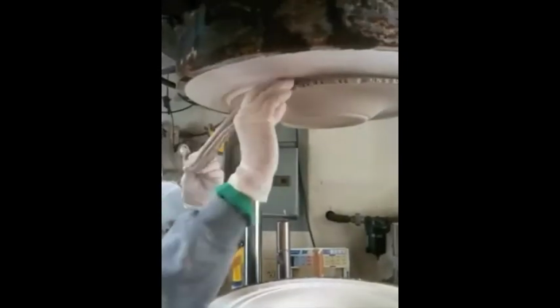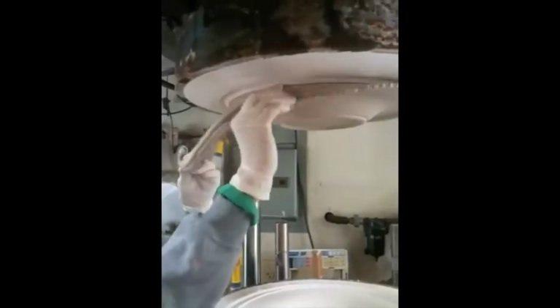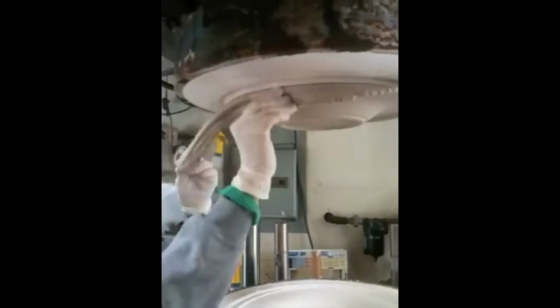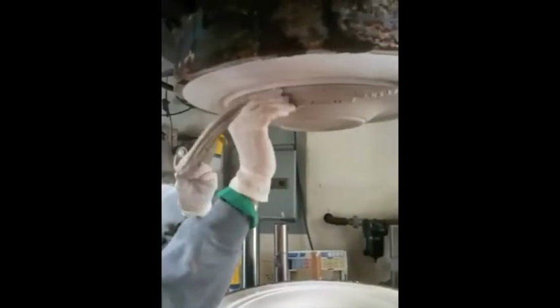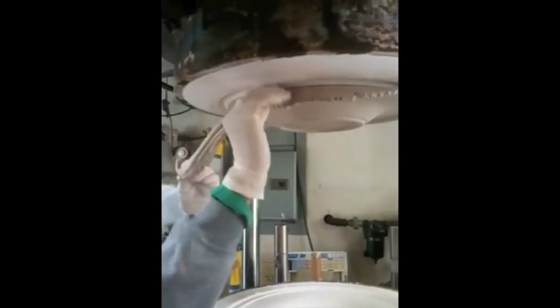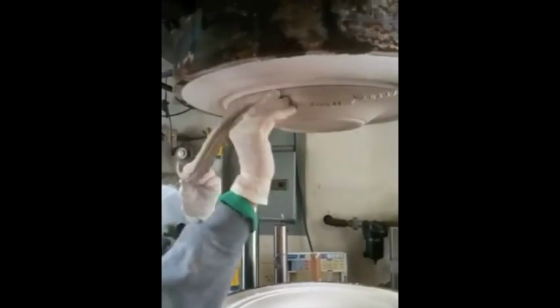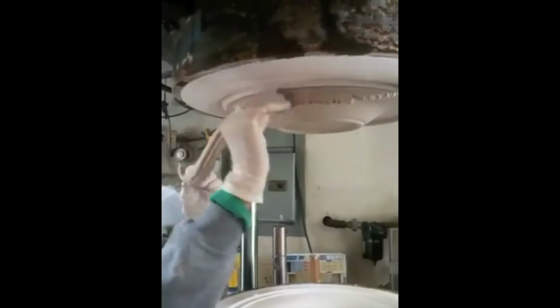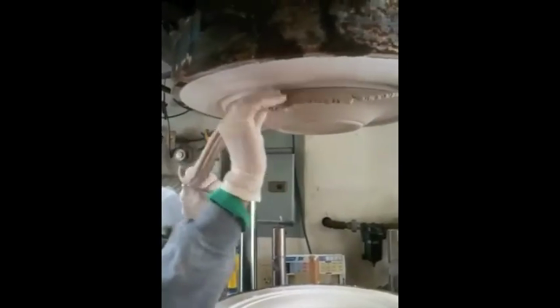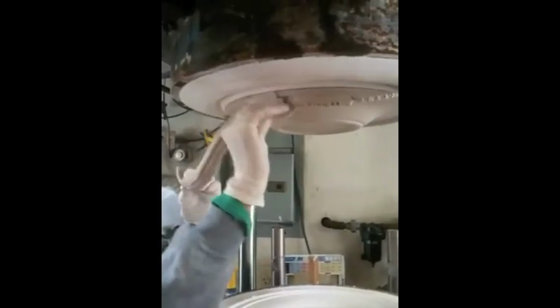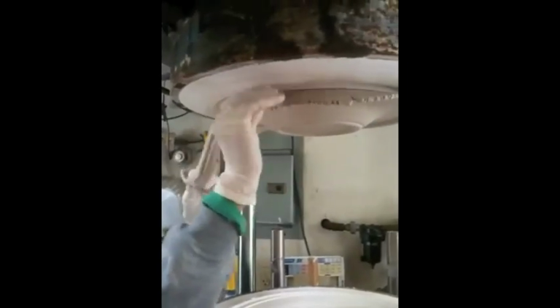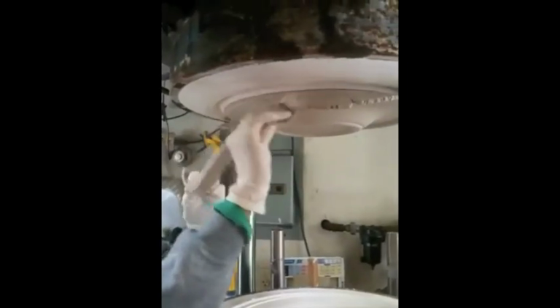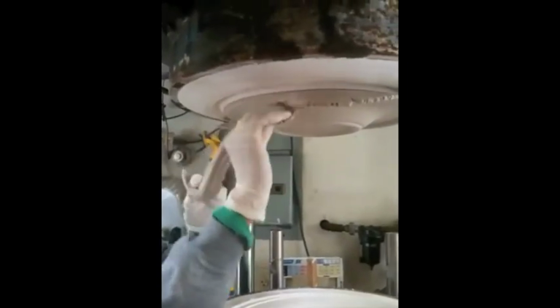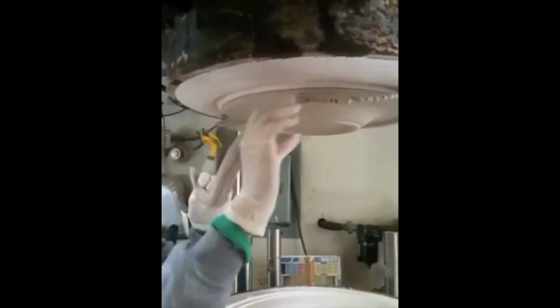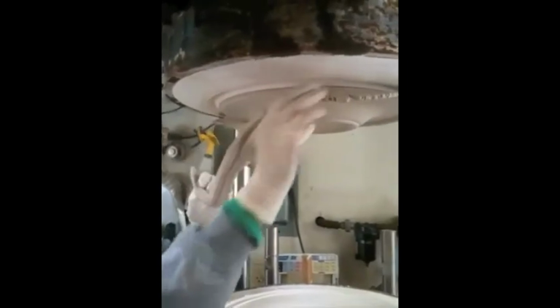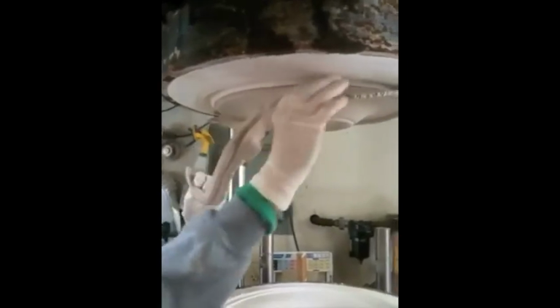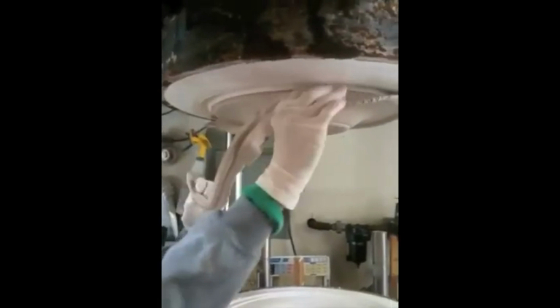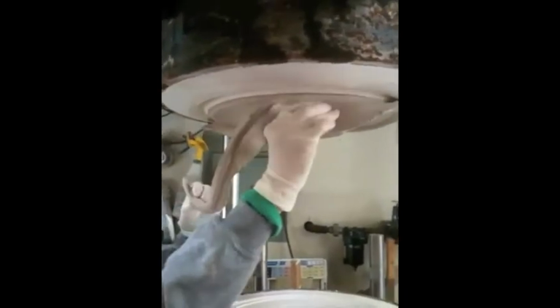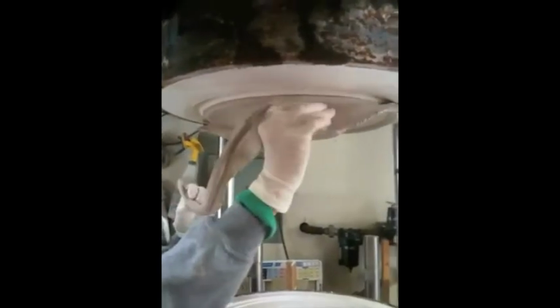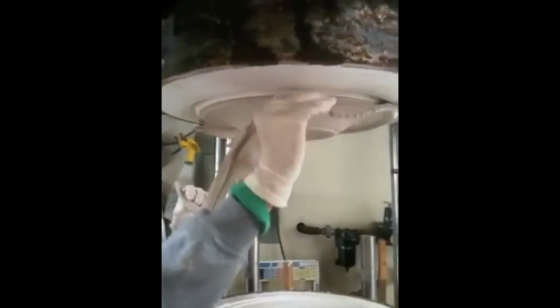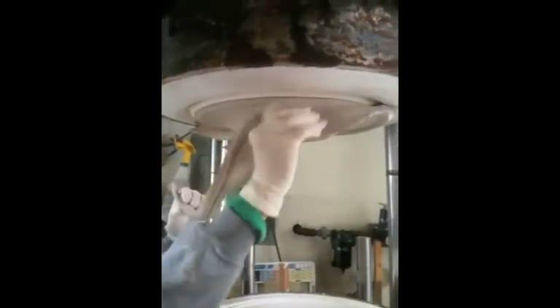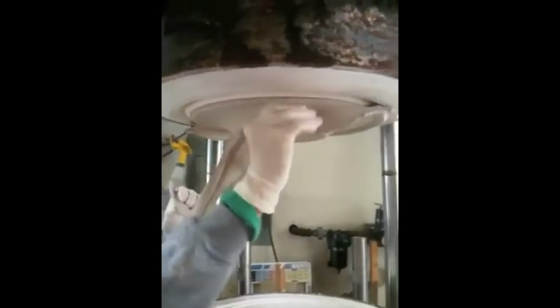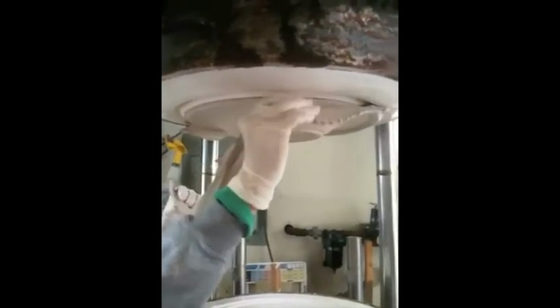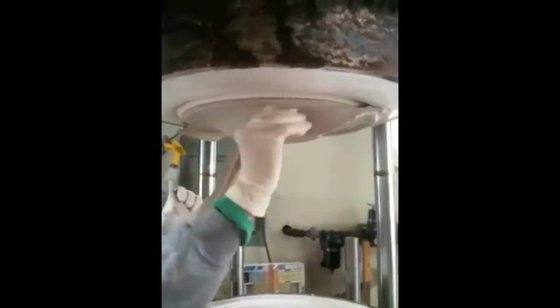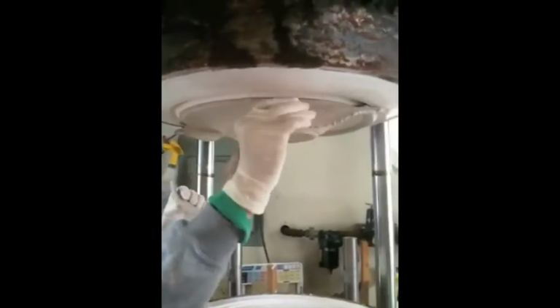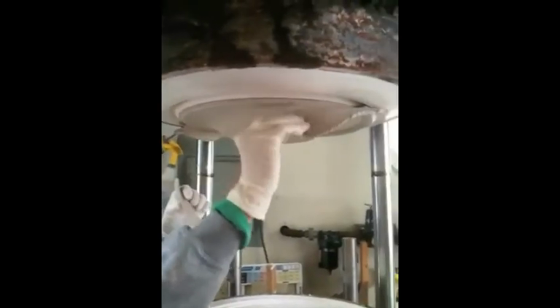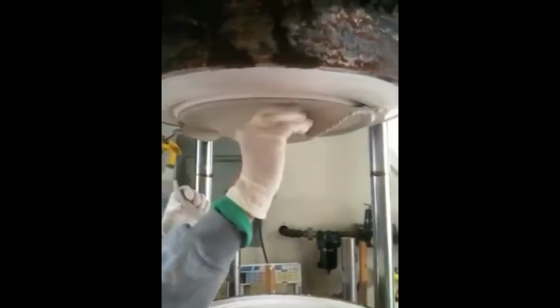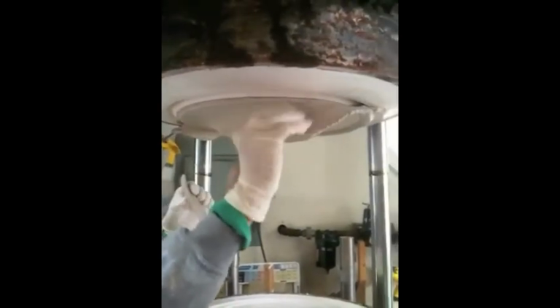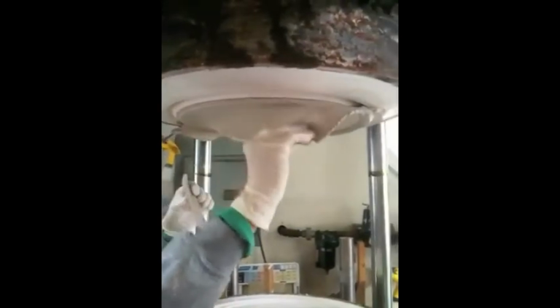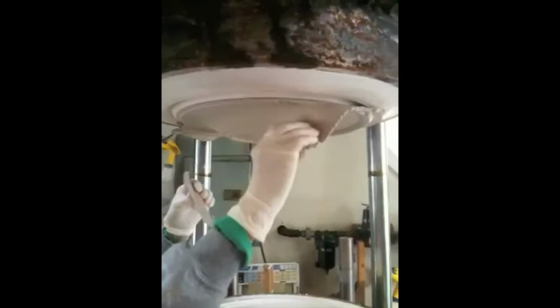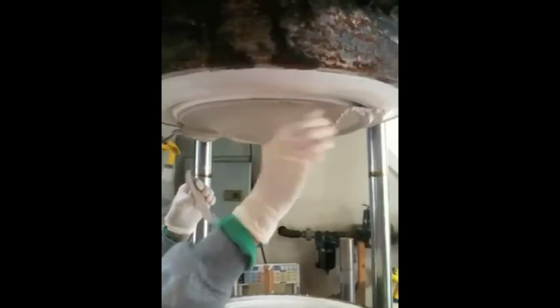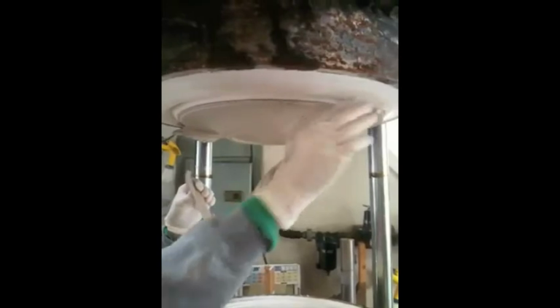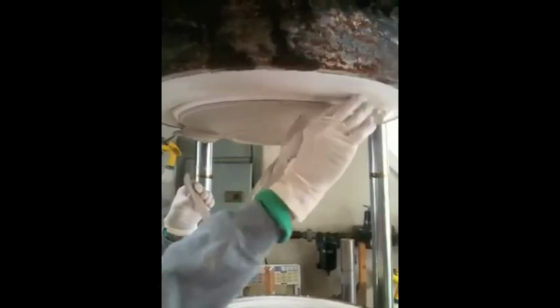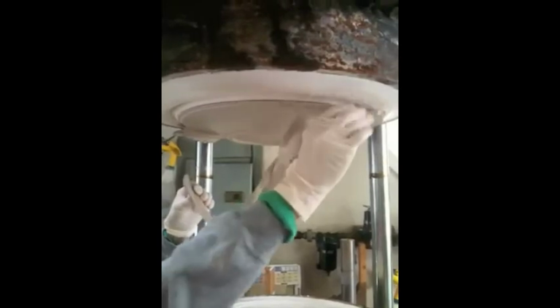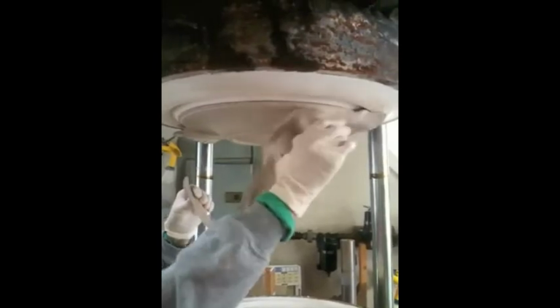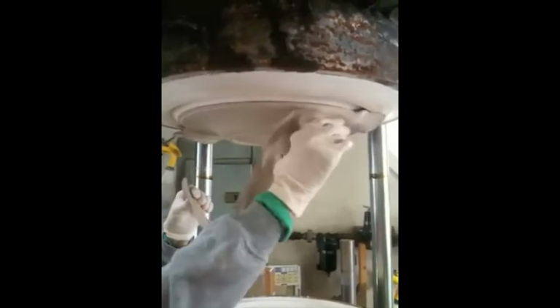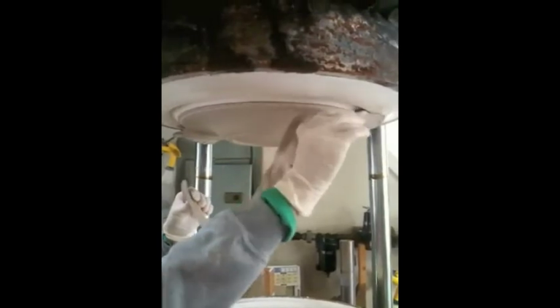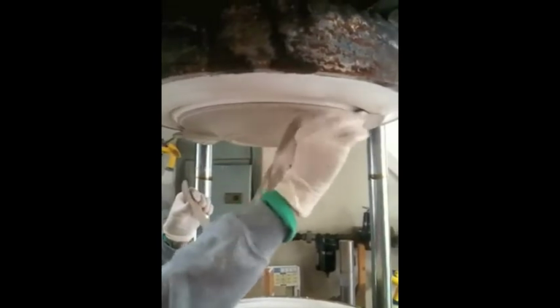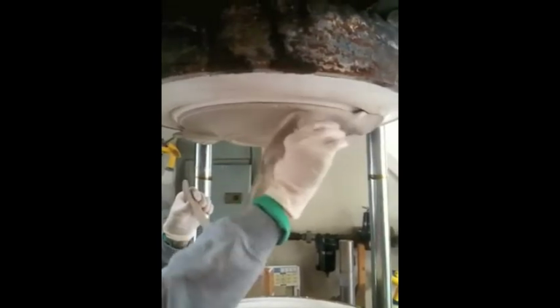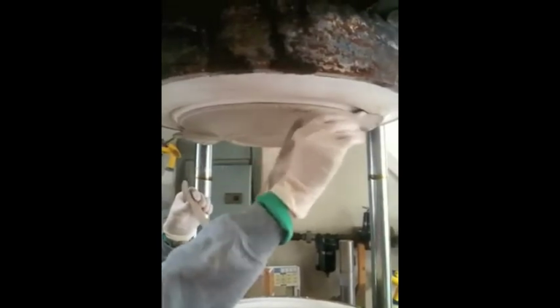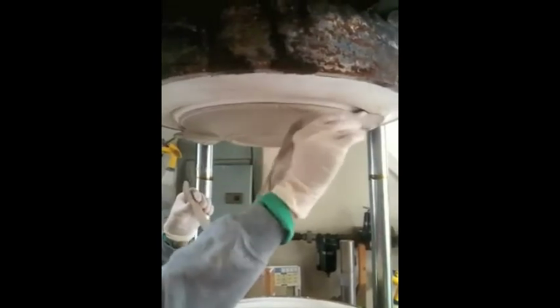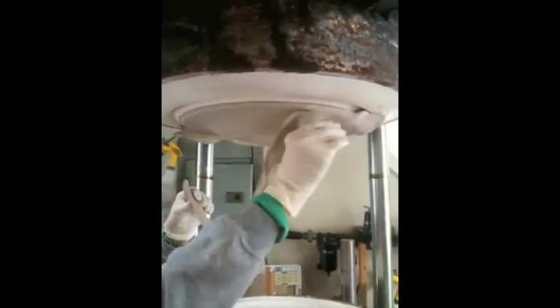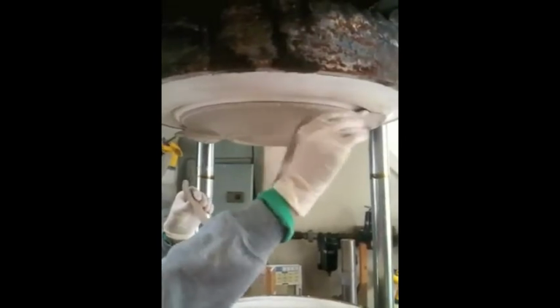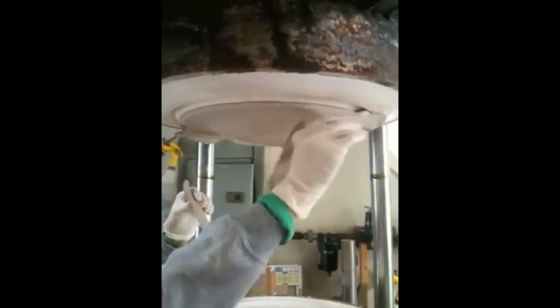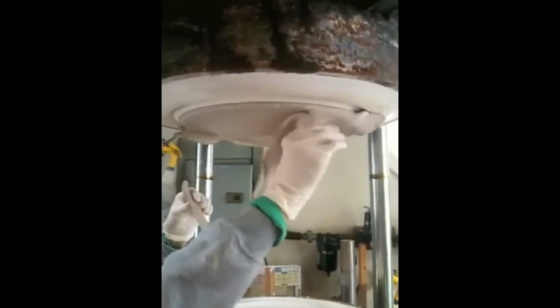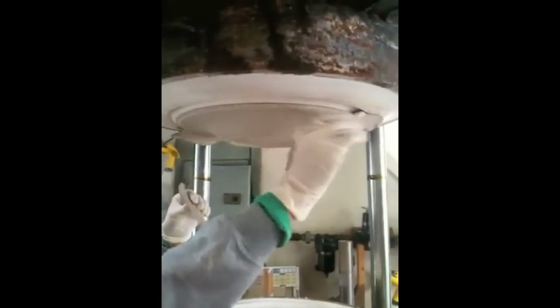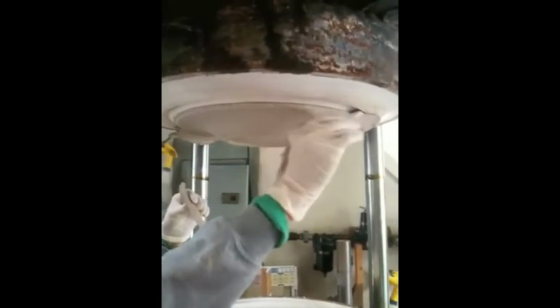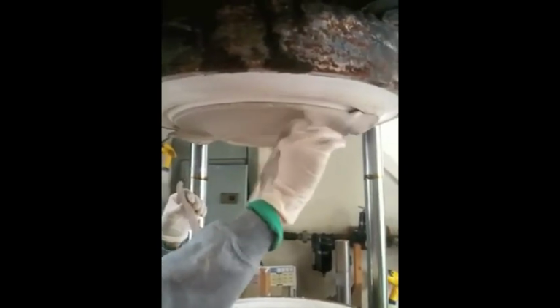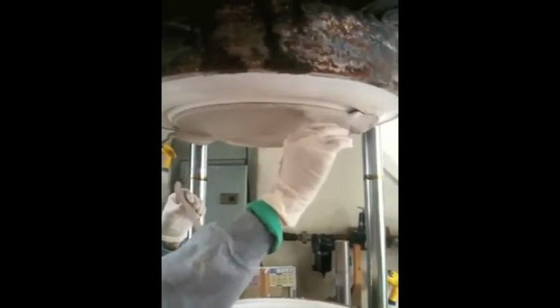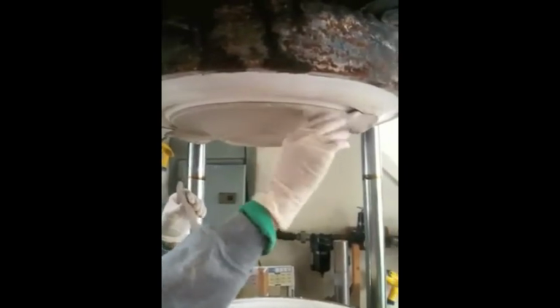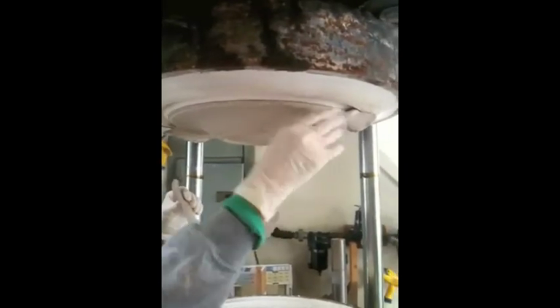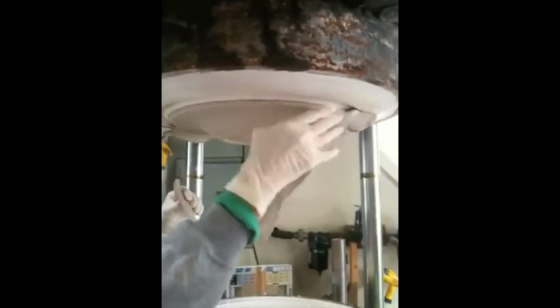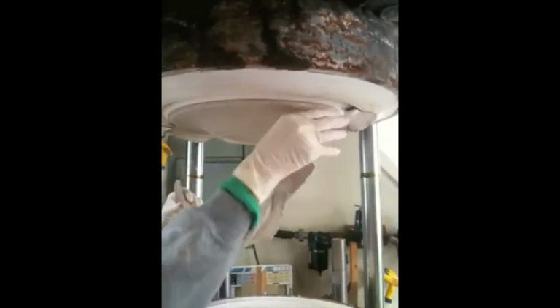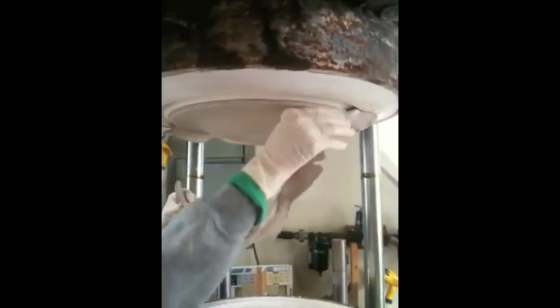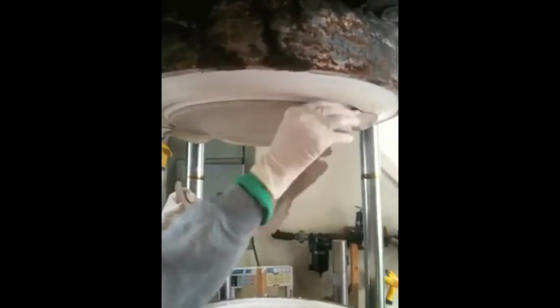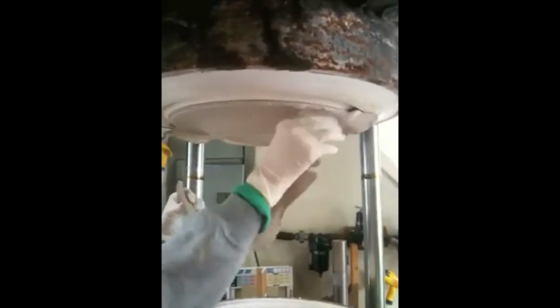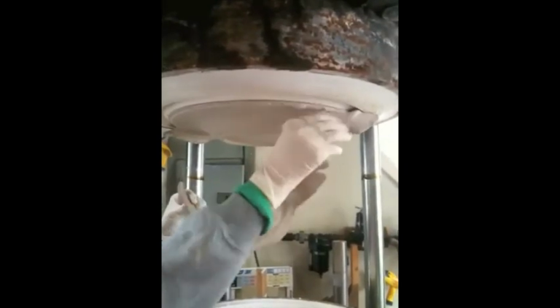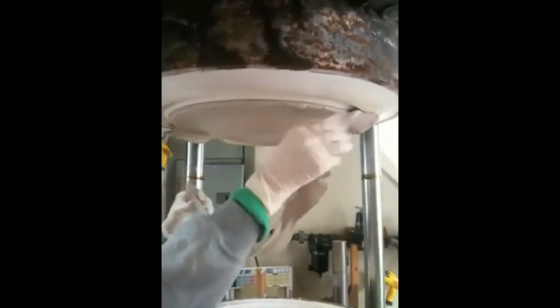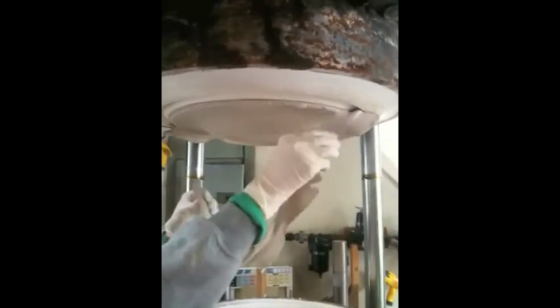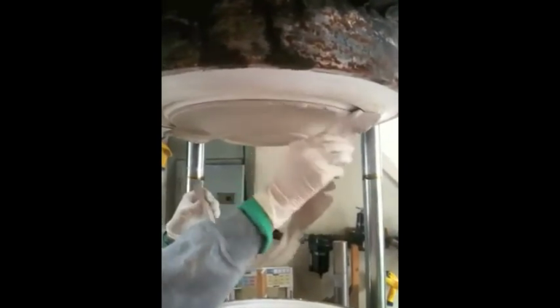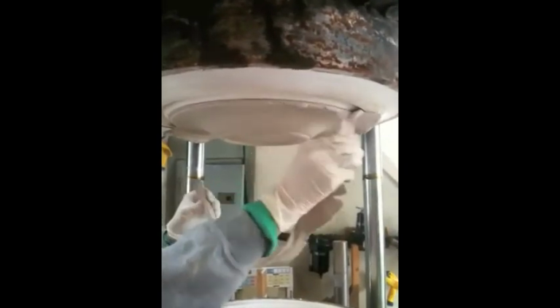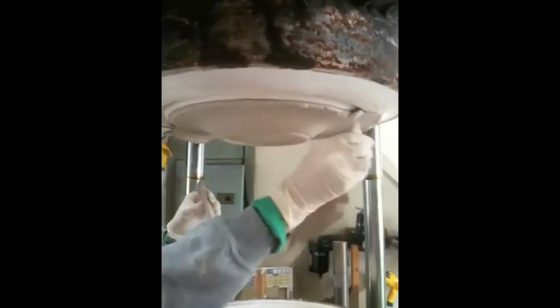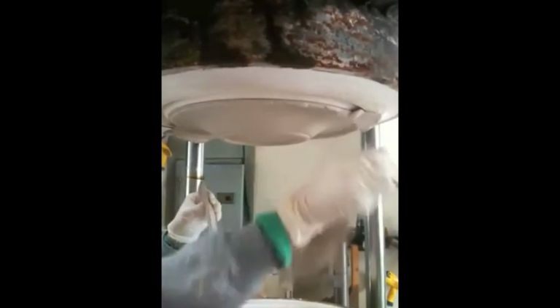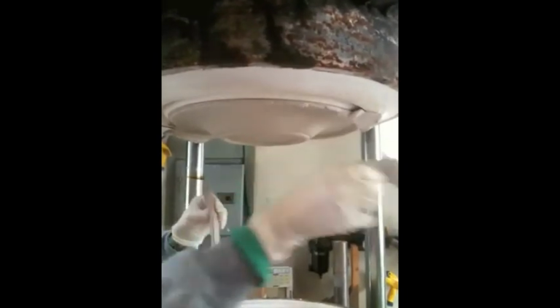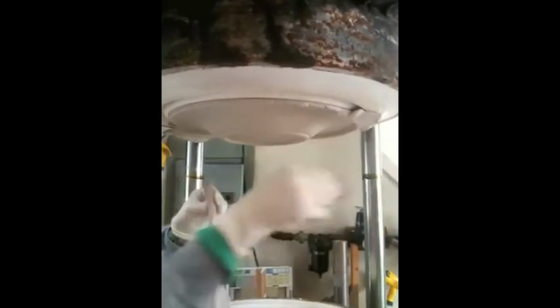Now it's time to remove all the excess clay from around the plate. This will help later when the plate's edges need to be cleaned up.